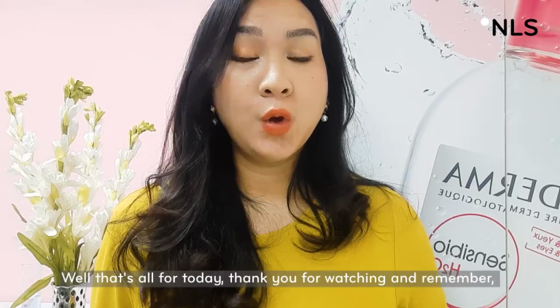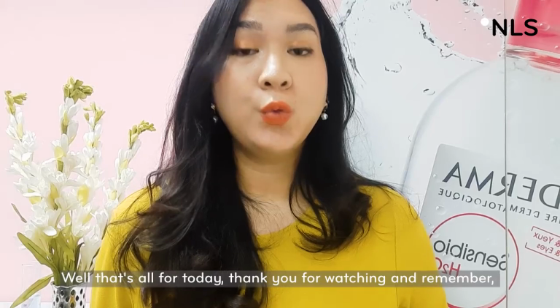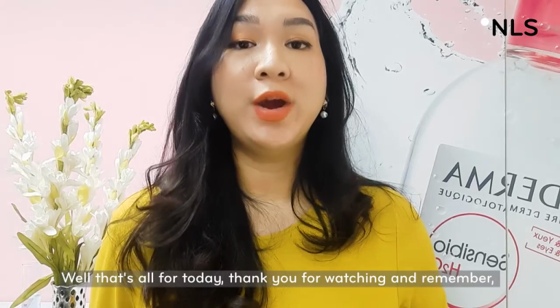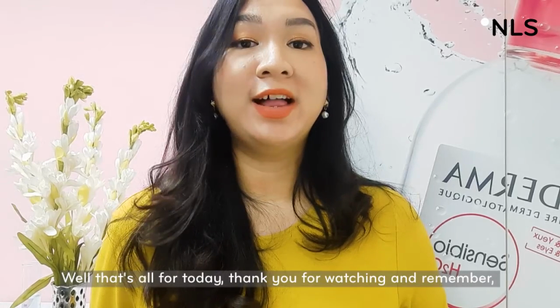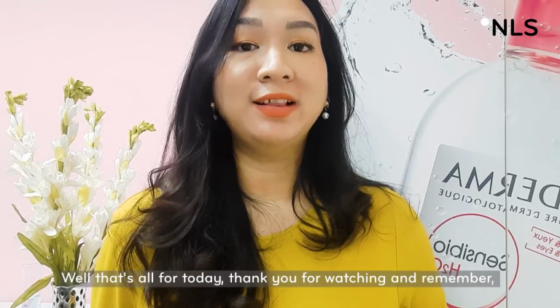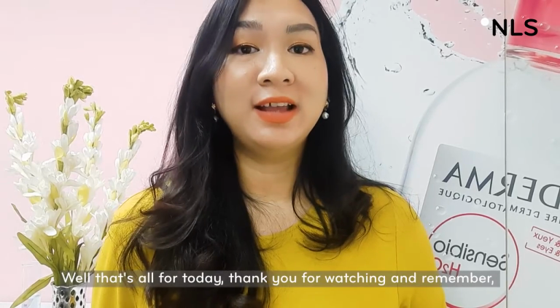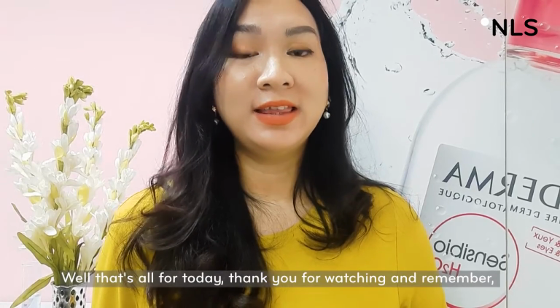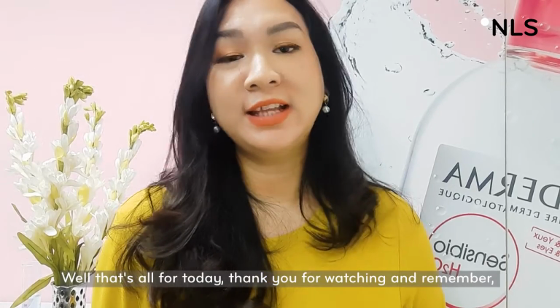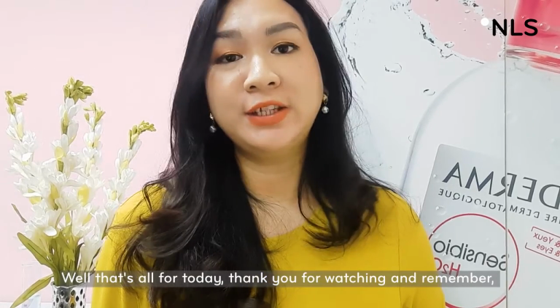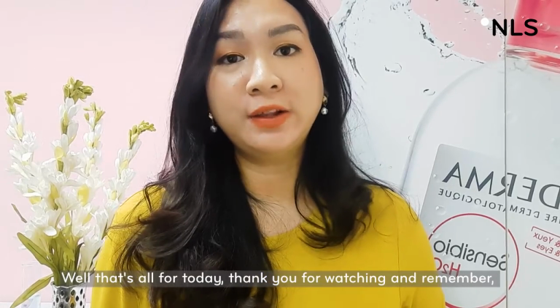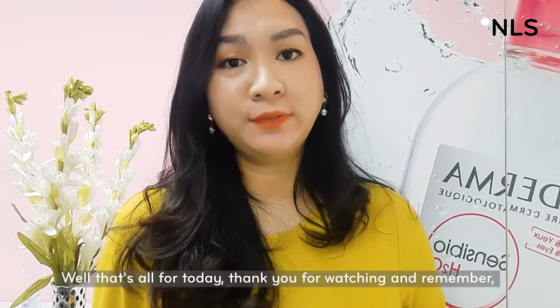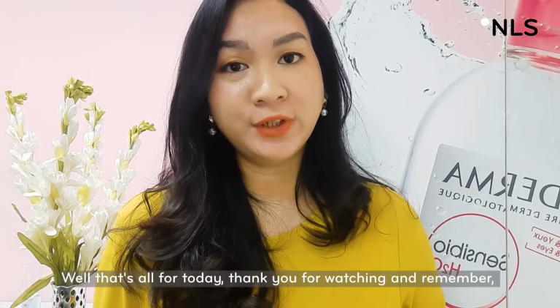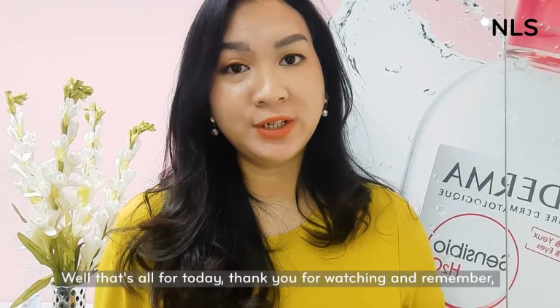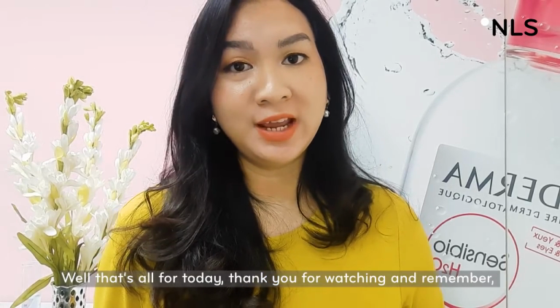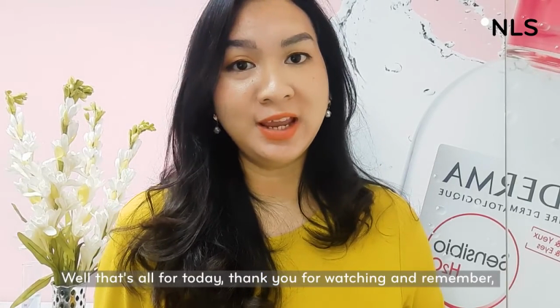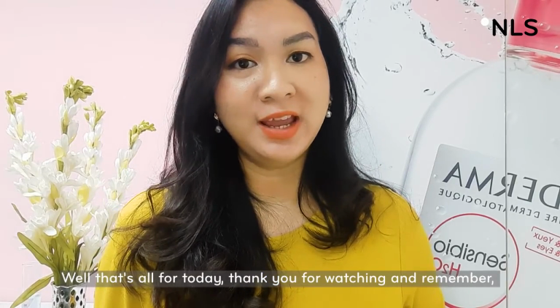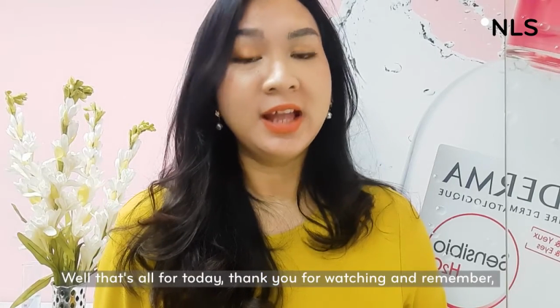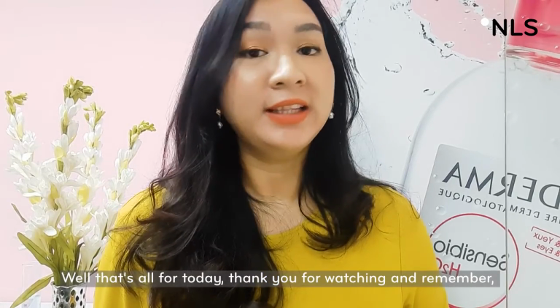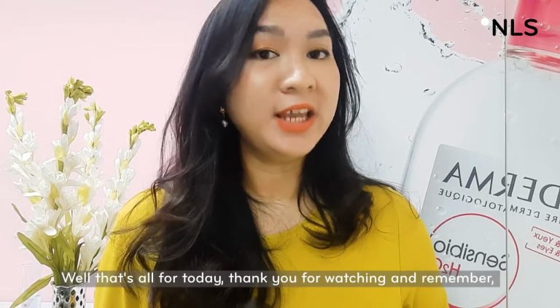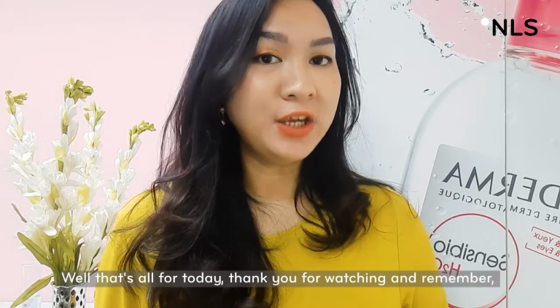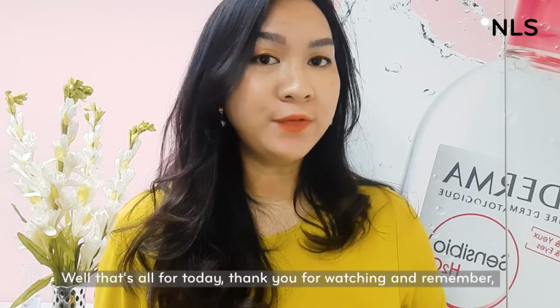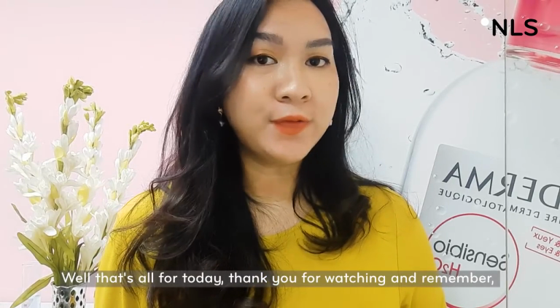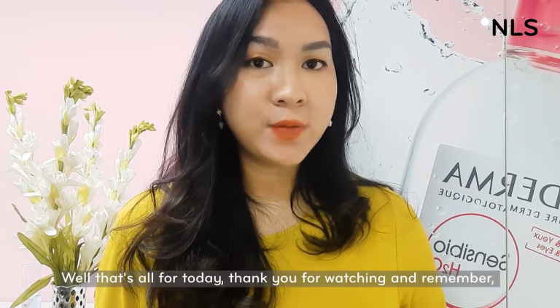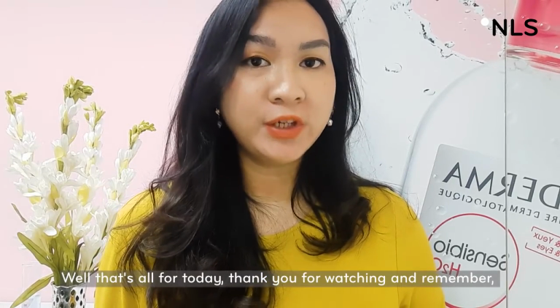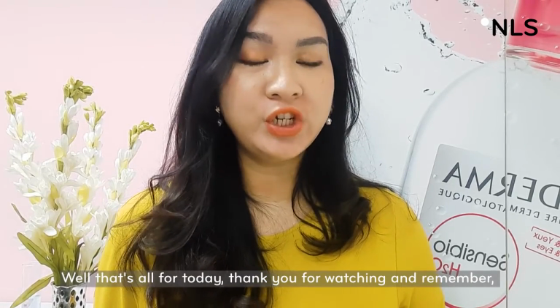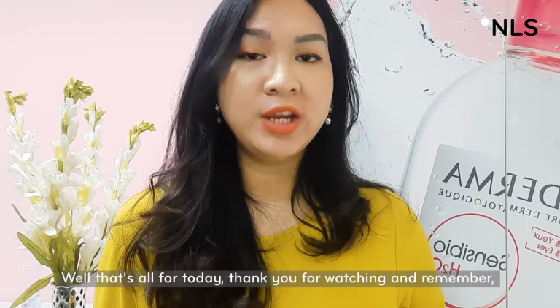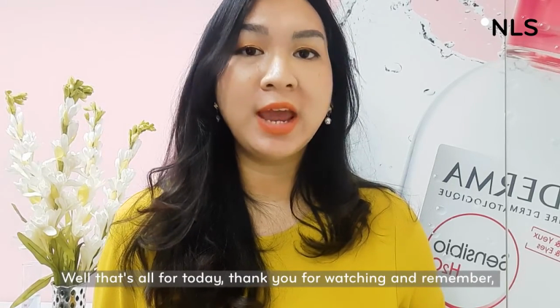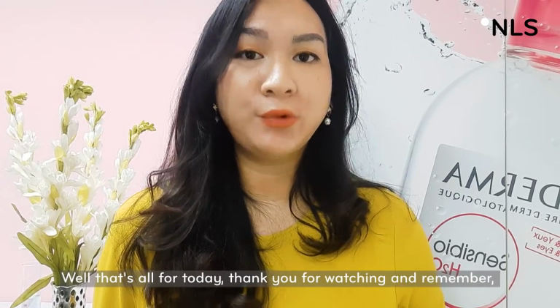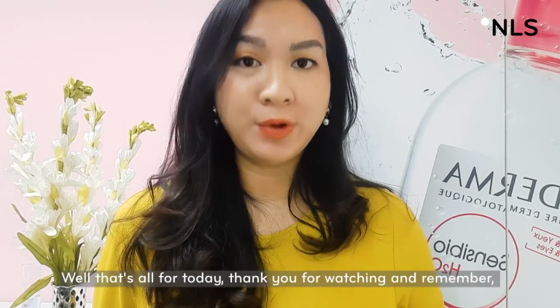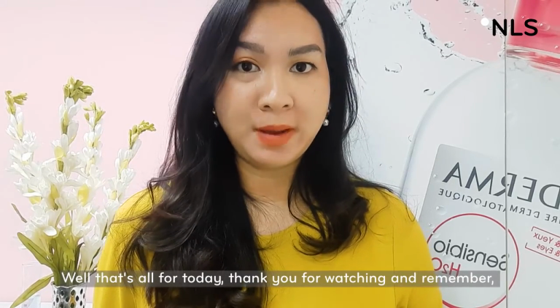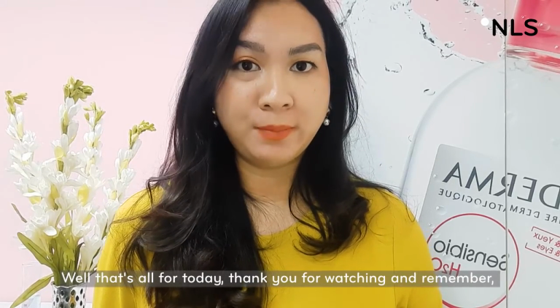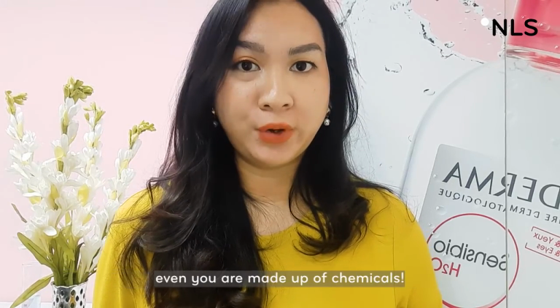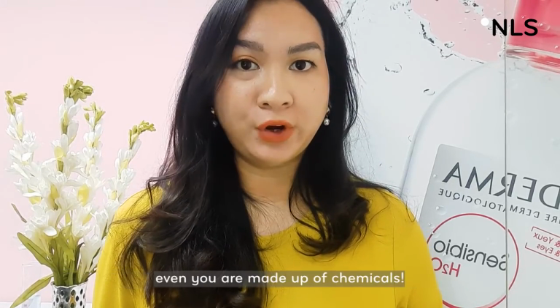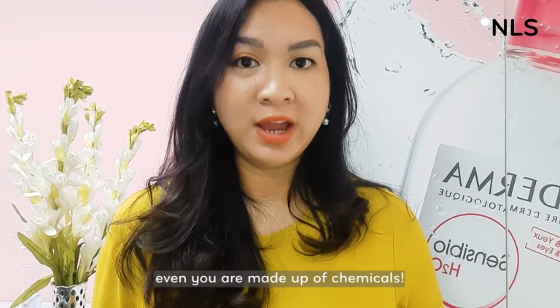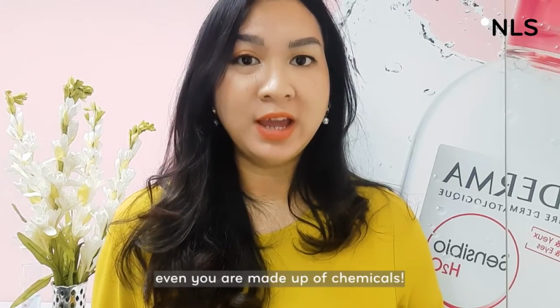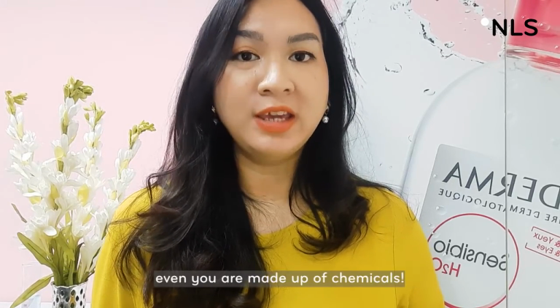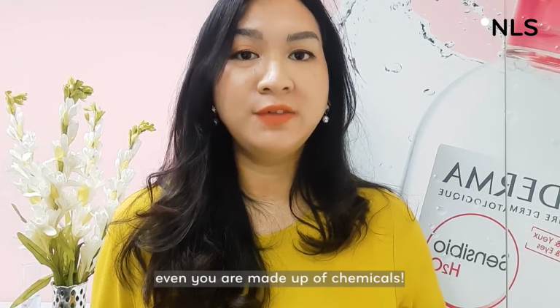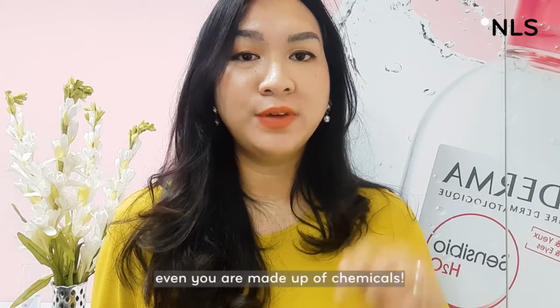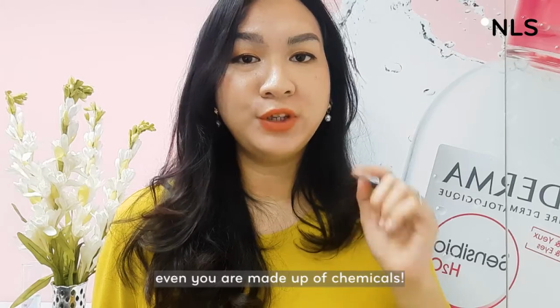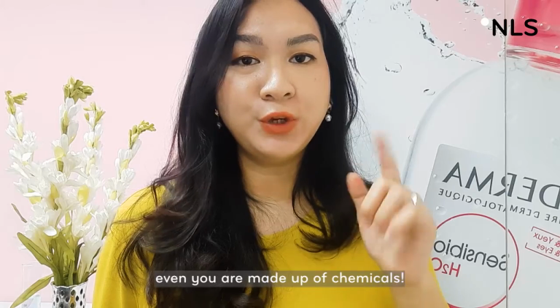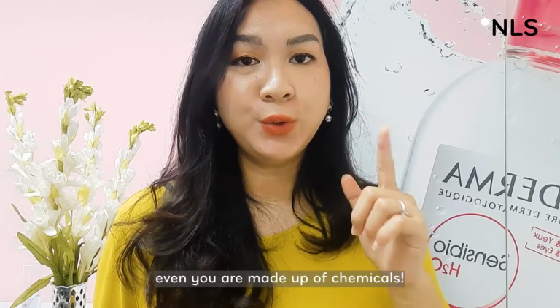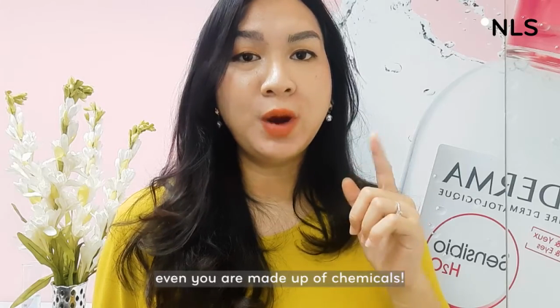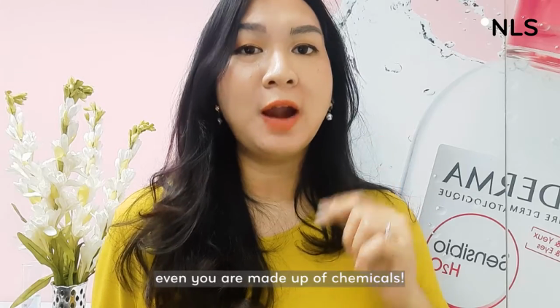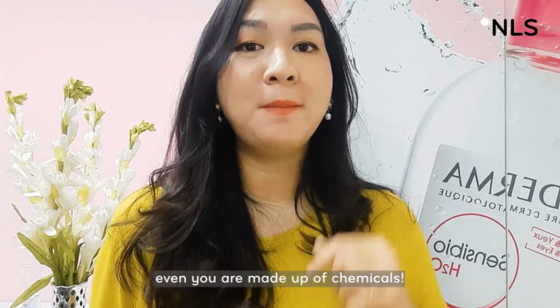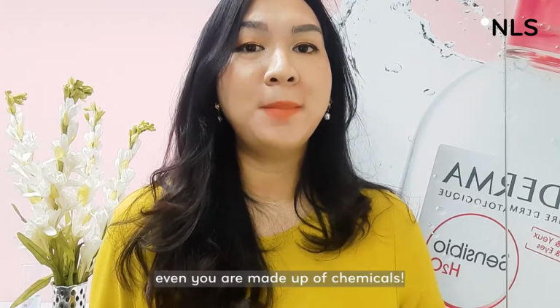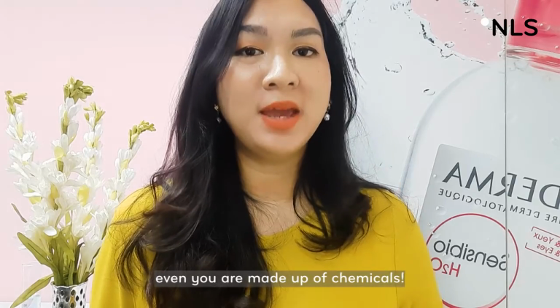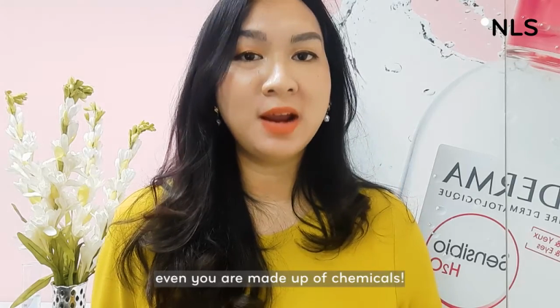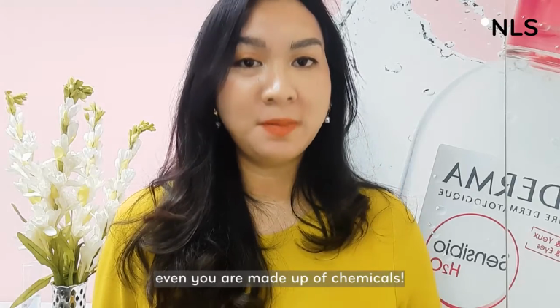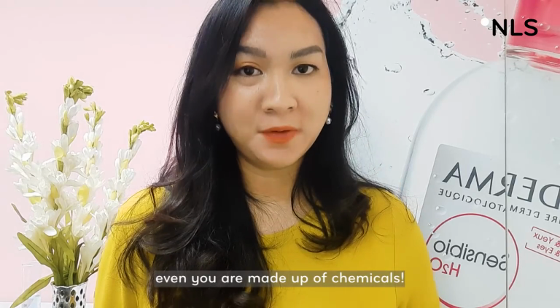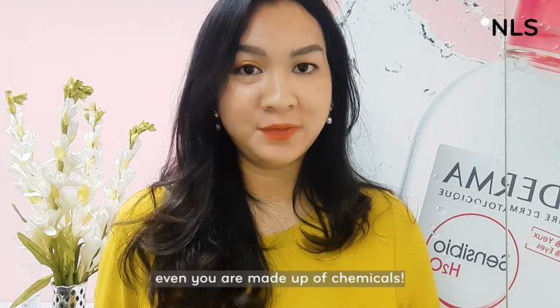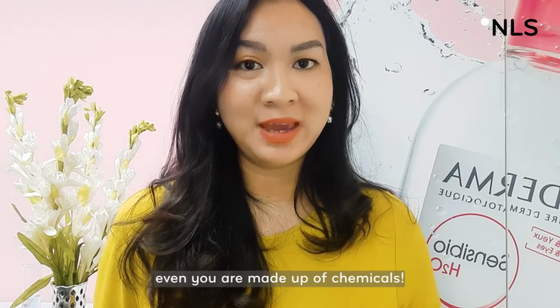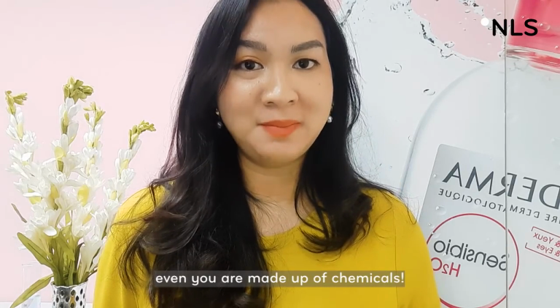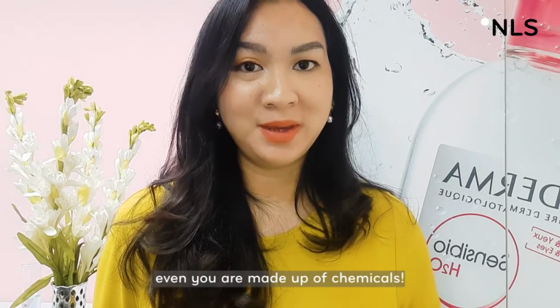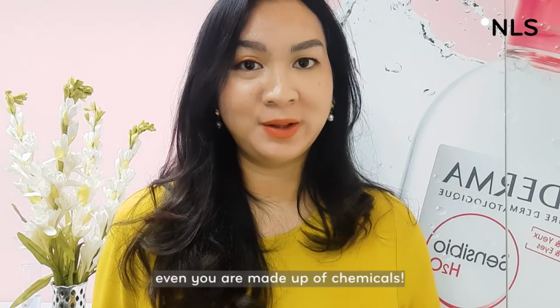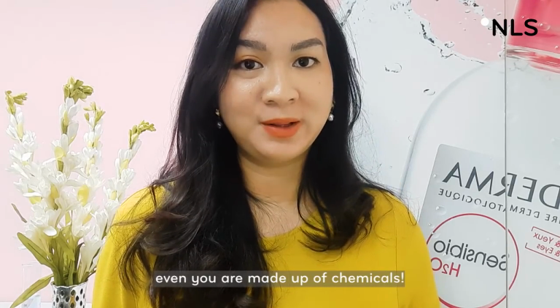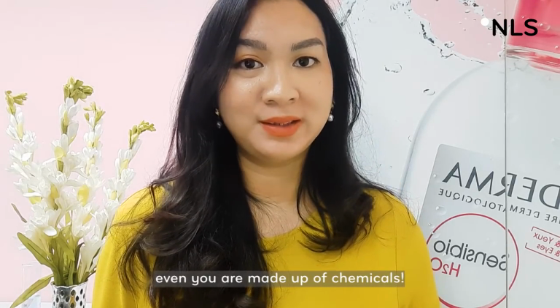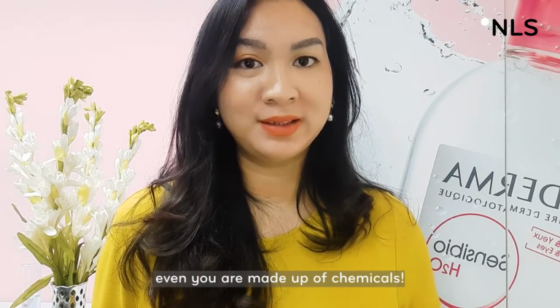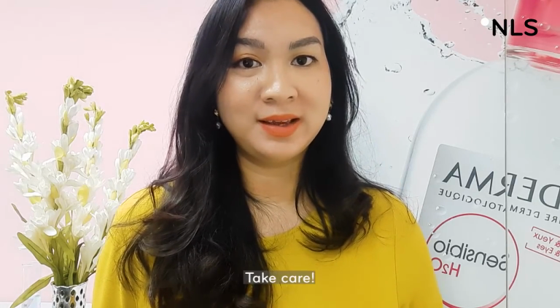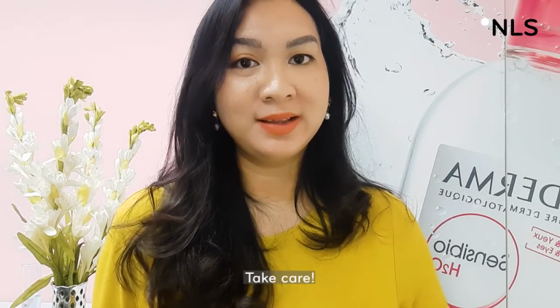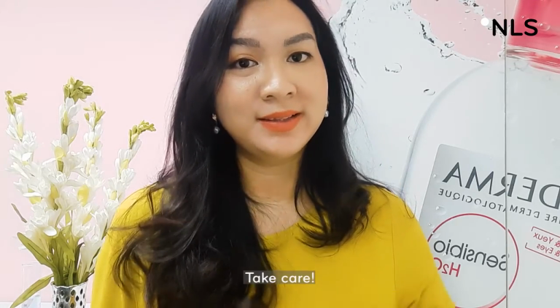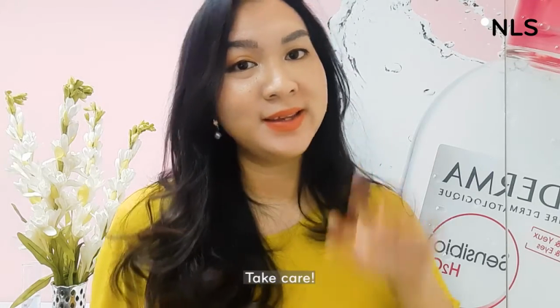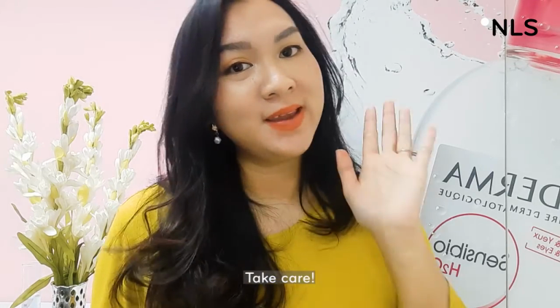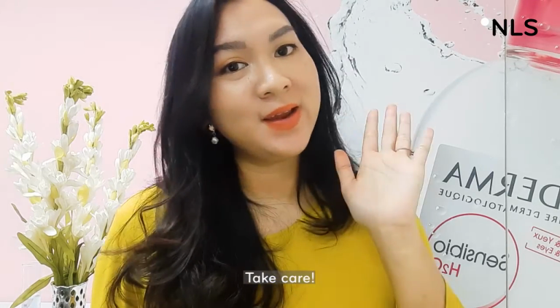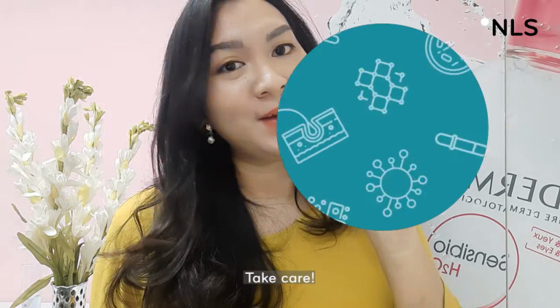Well, that's all for today. Thank you for watching and remember, even you are made up of chemicals. Take care!